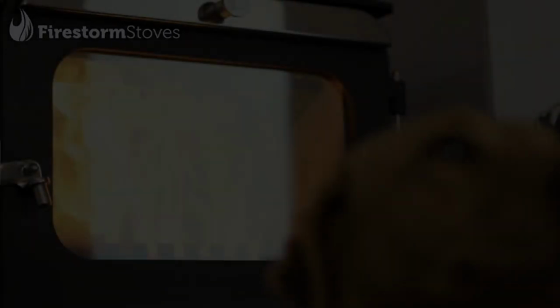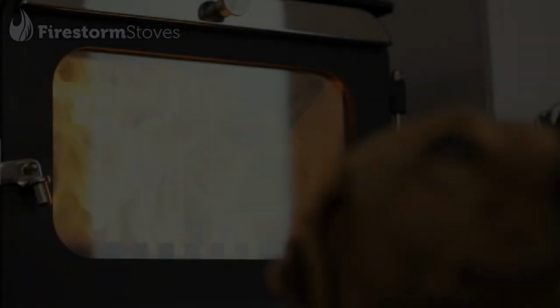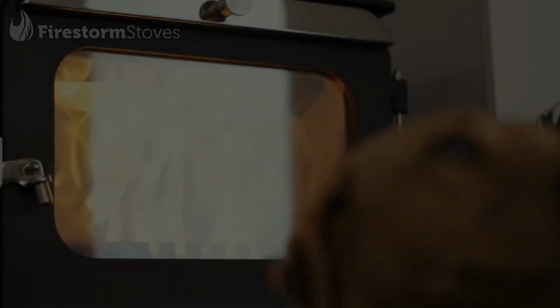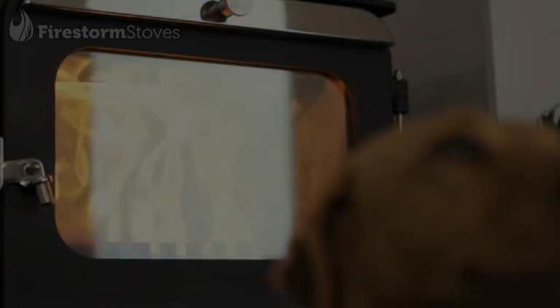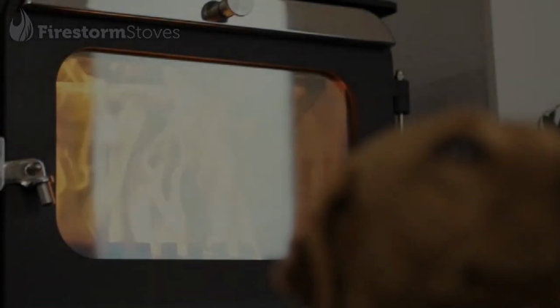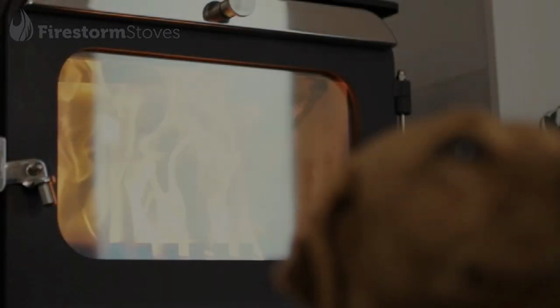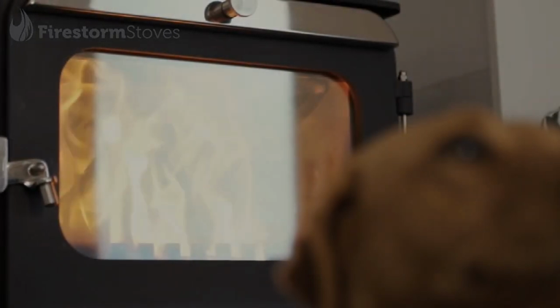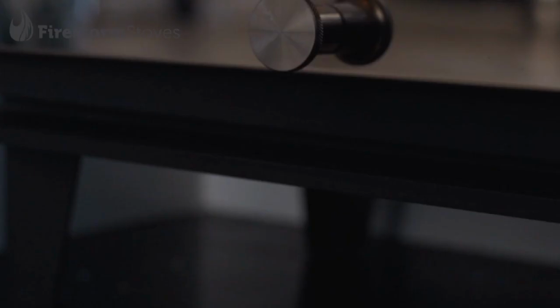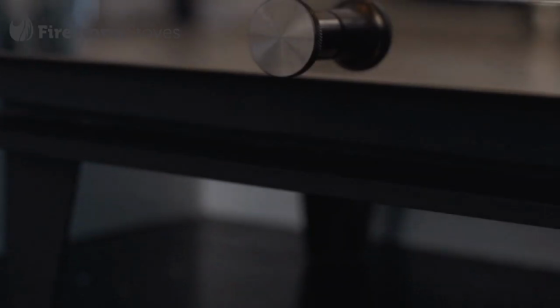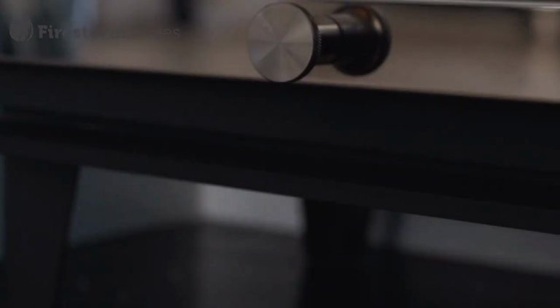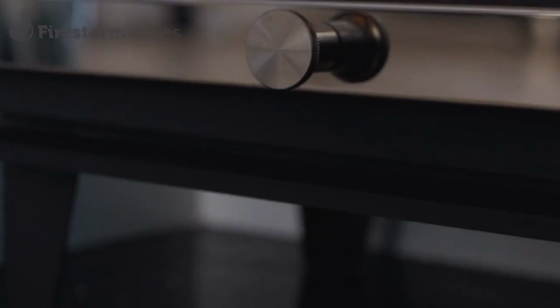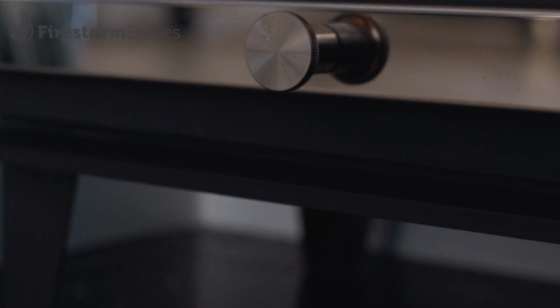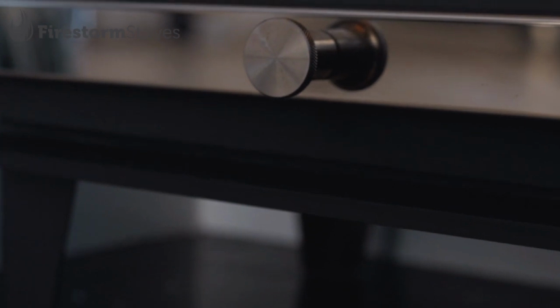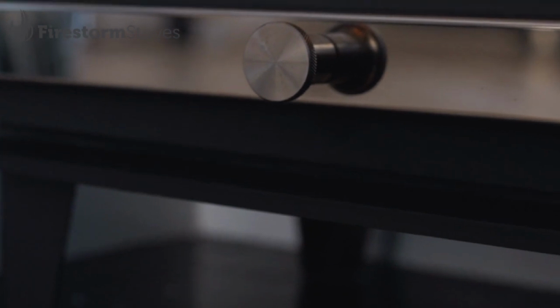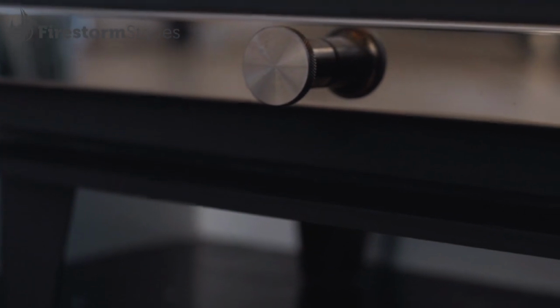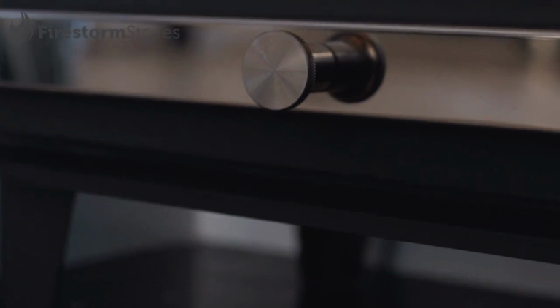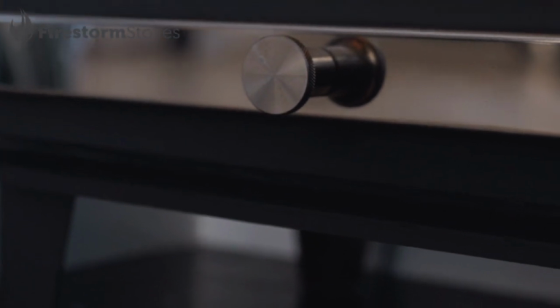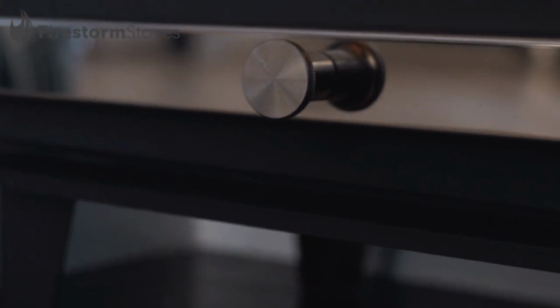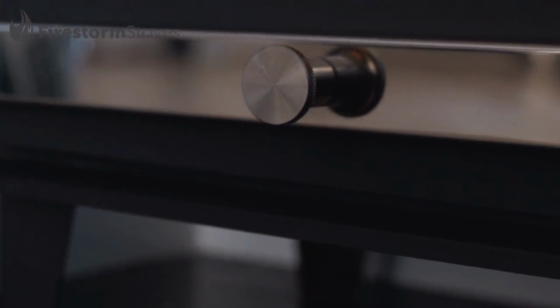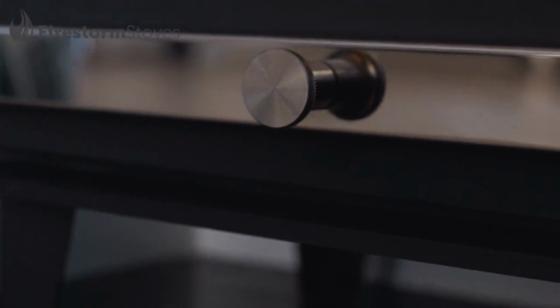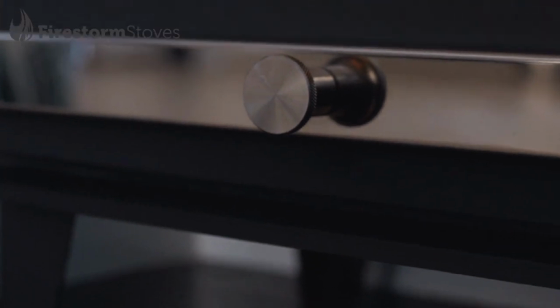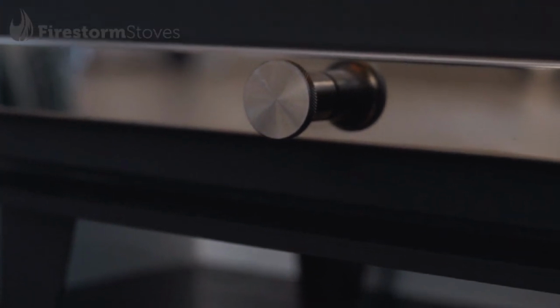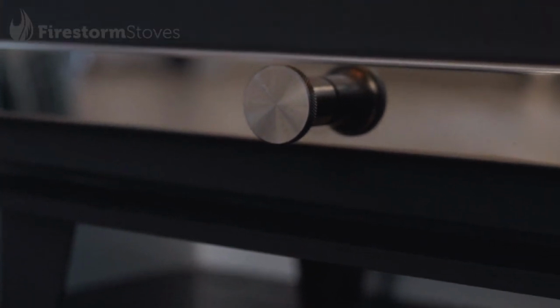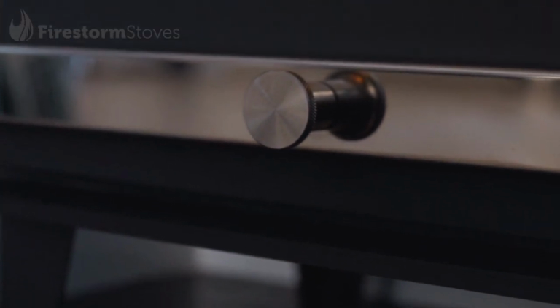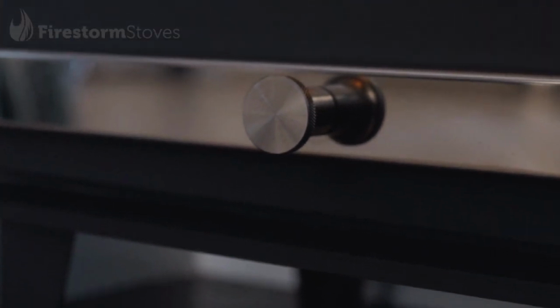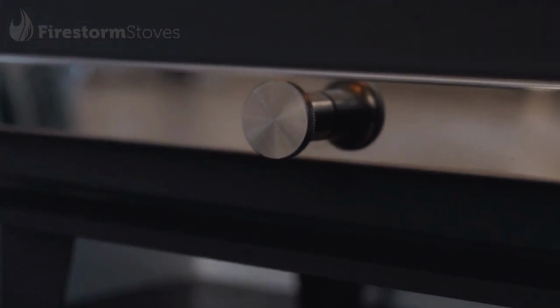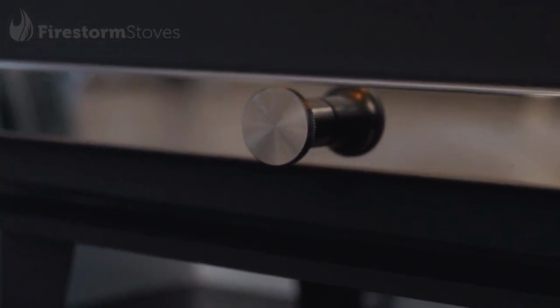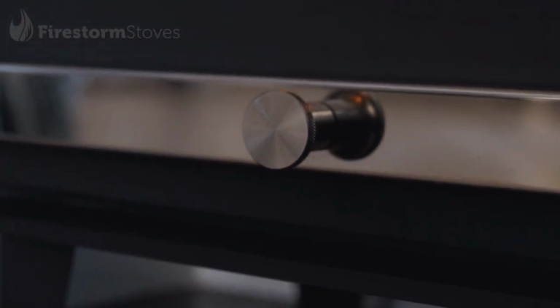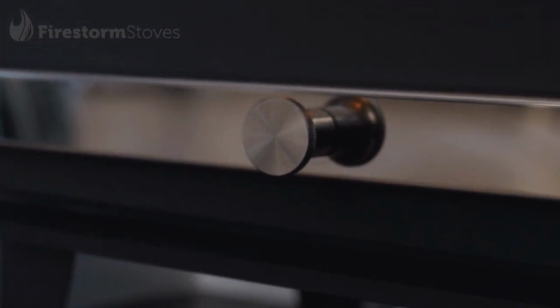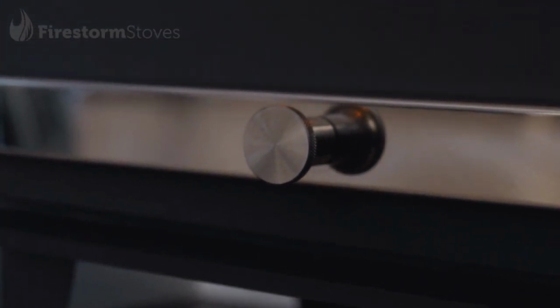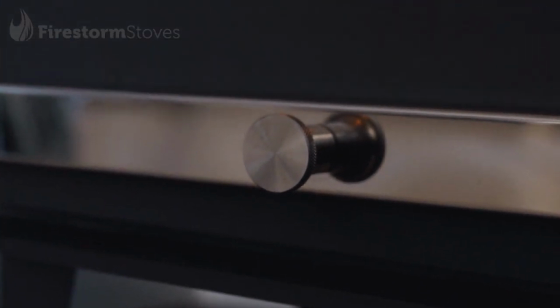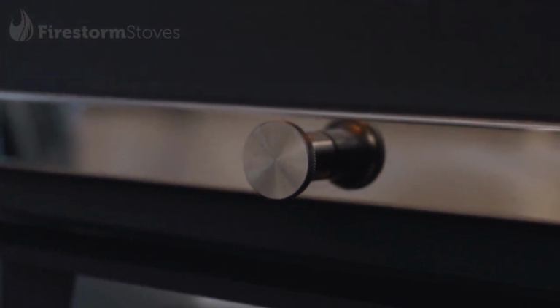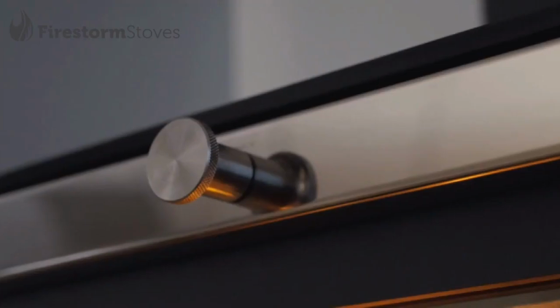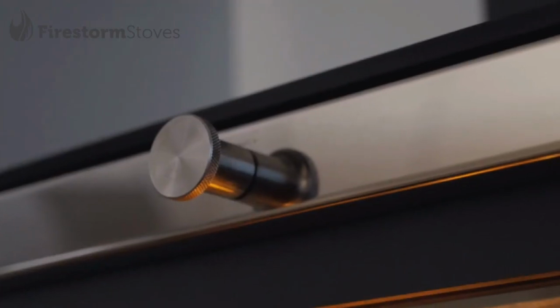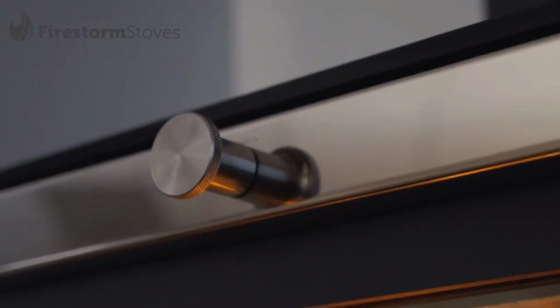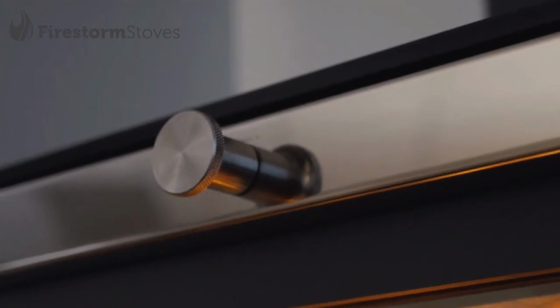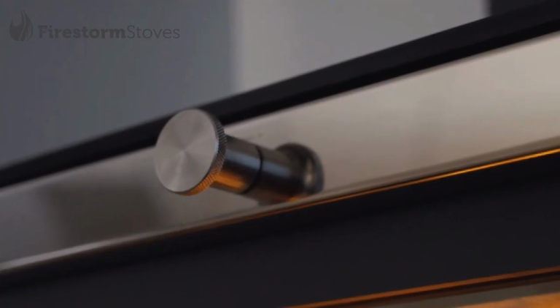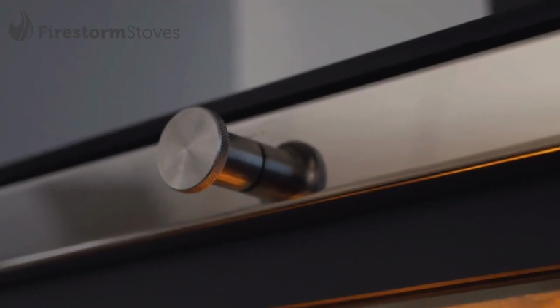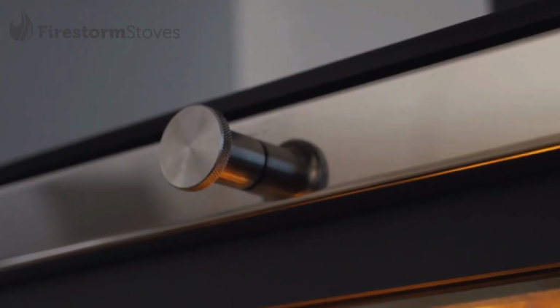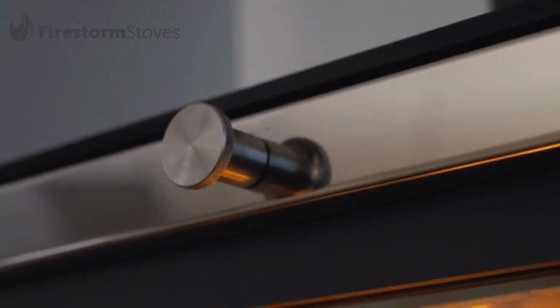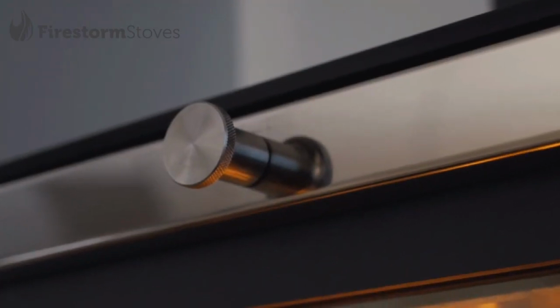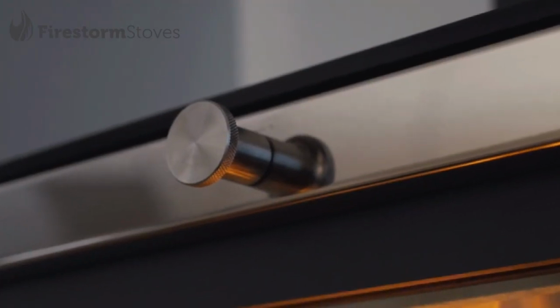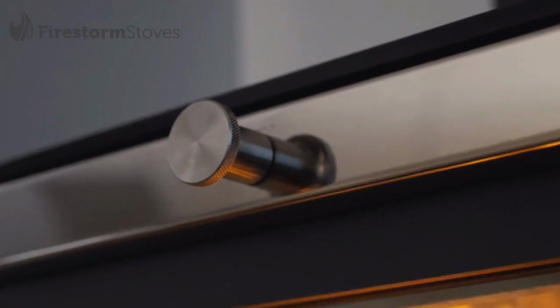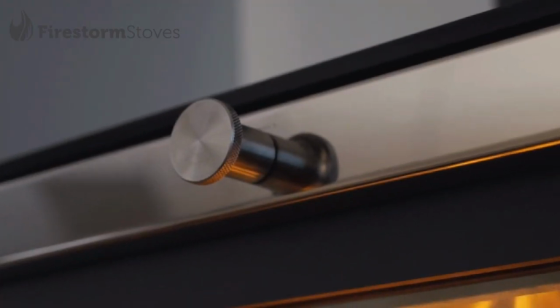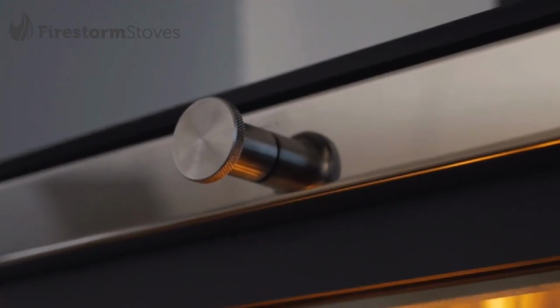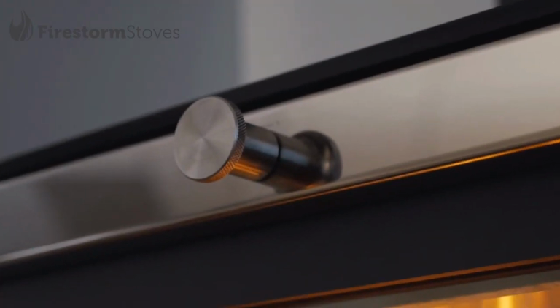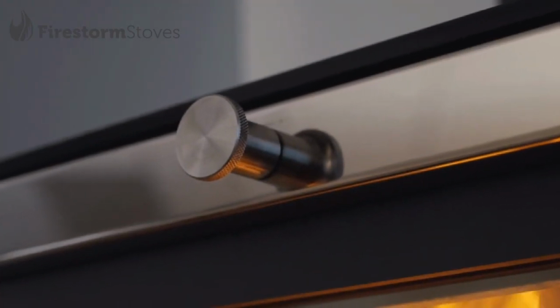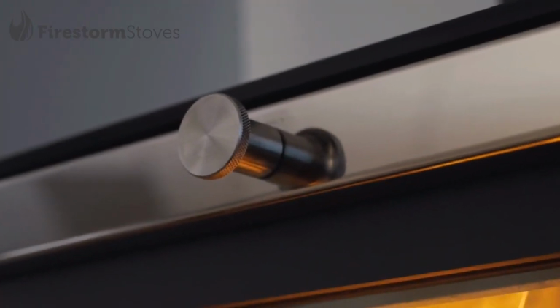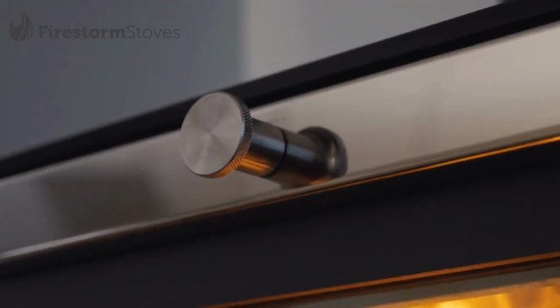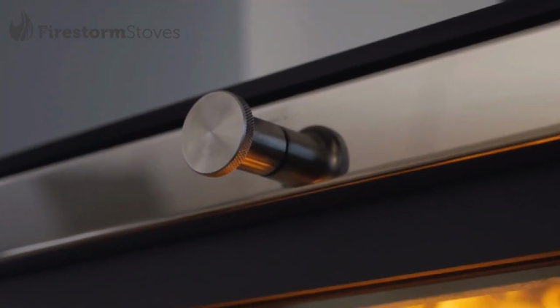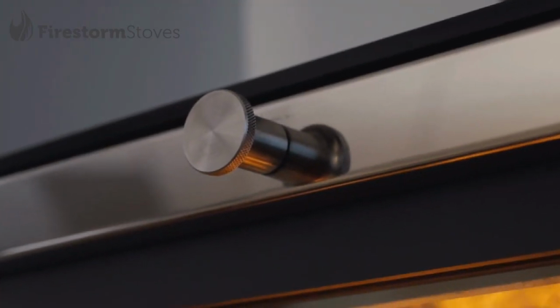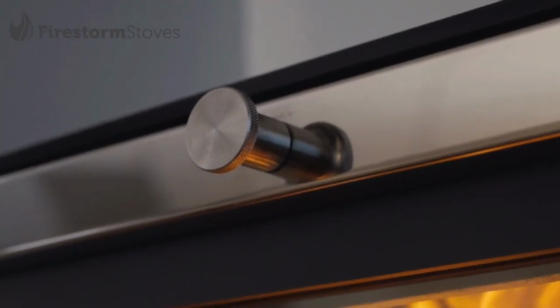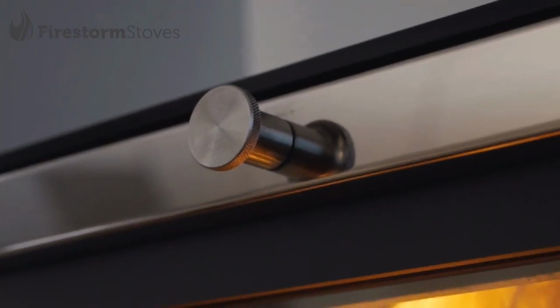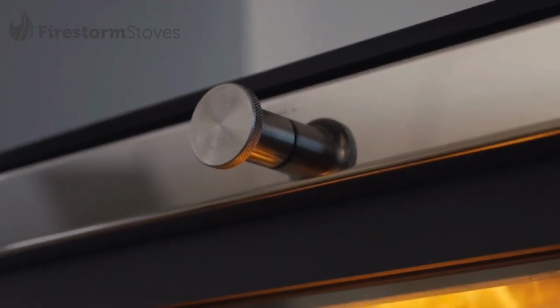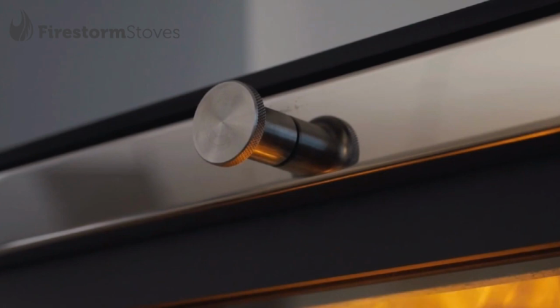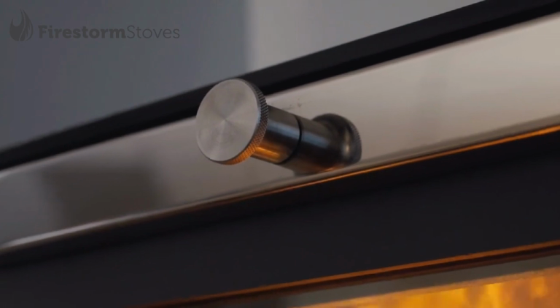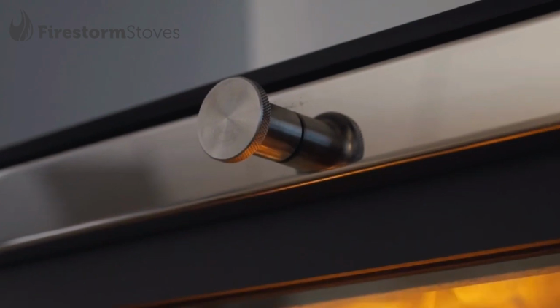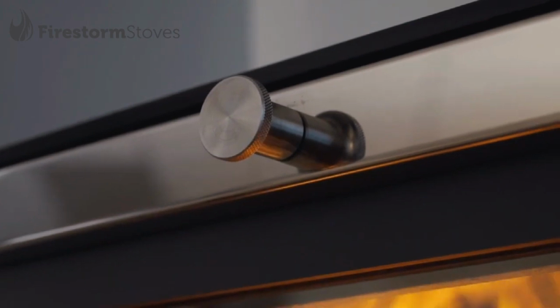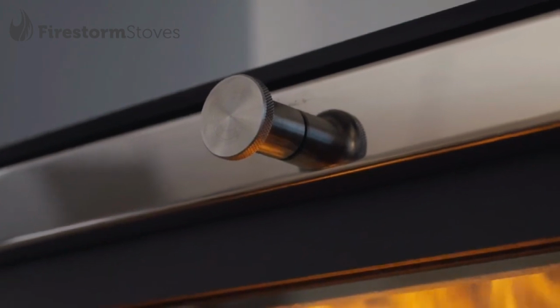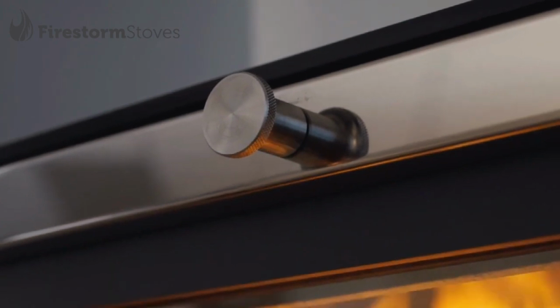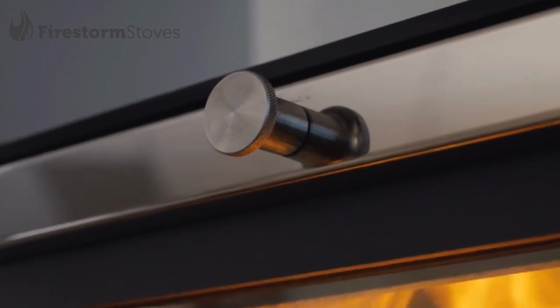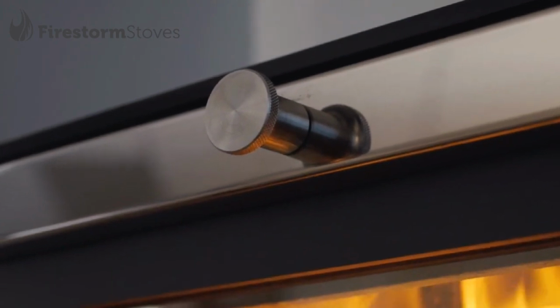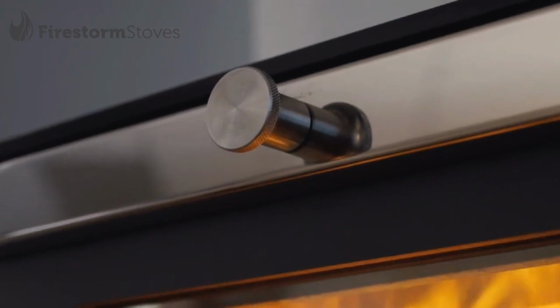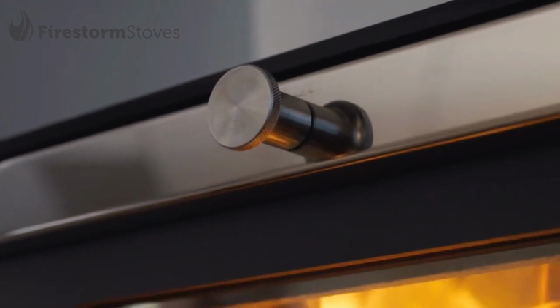Hand-built in Britain, in the heart of Lancashire, these contemporary eye-catching stoves effortlessly showcase quality and design.